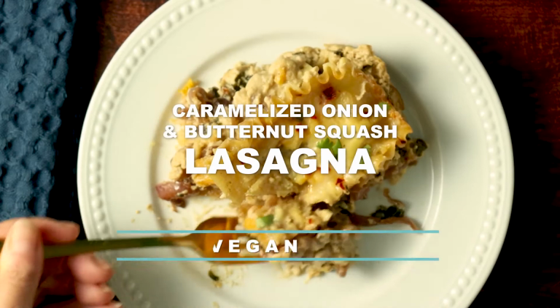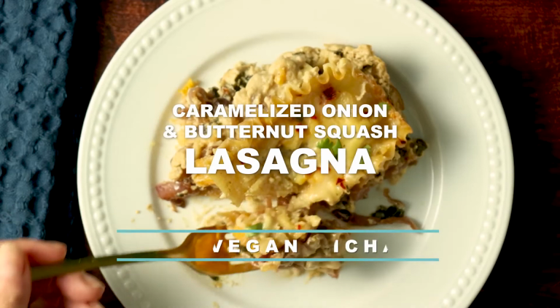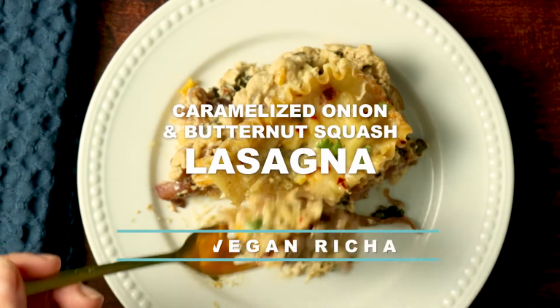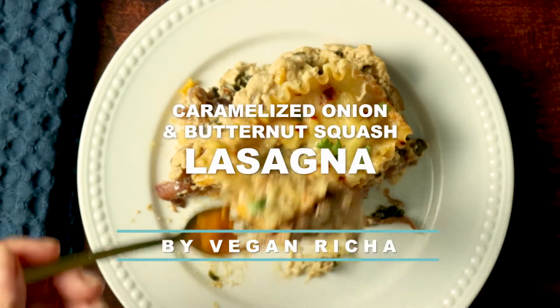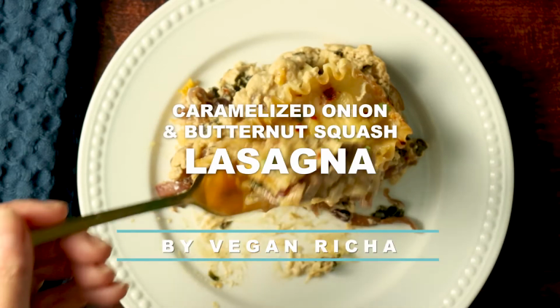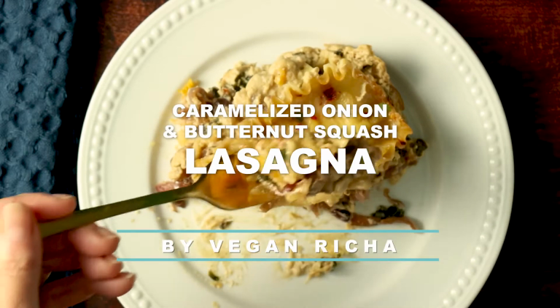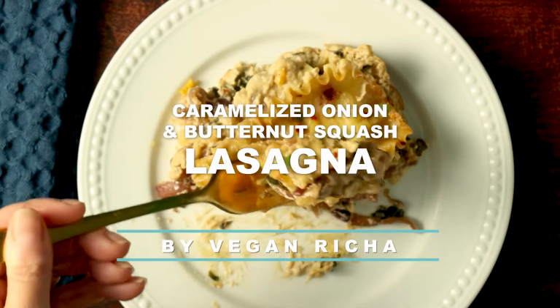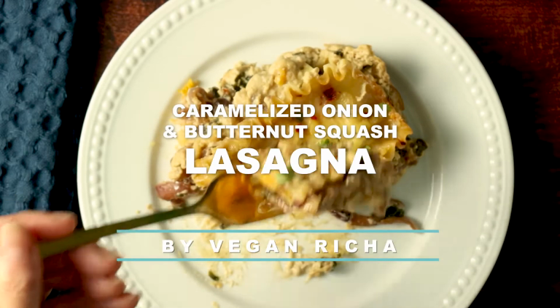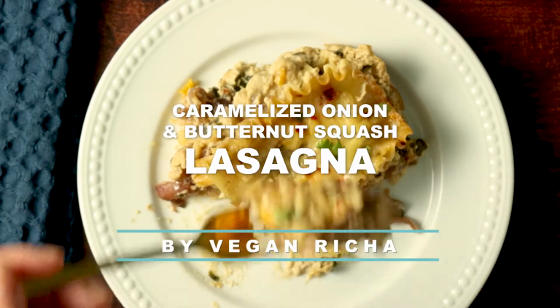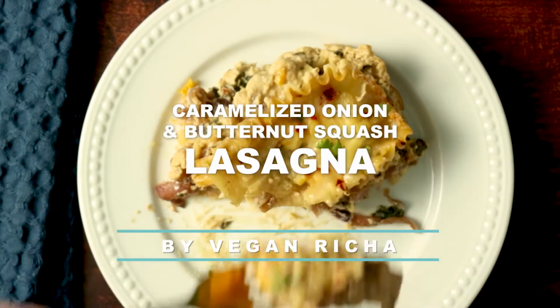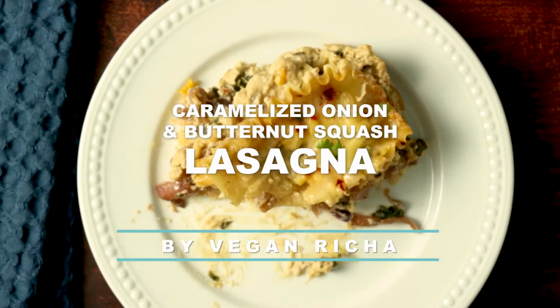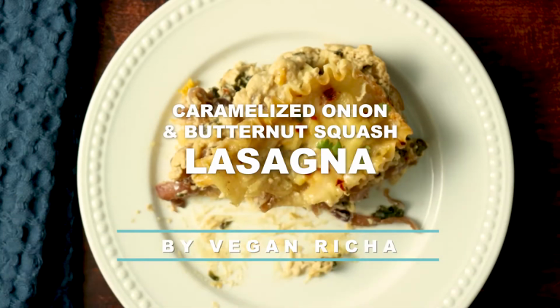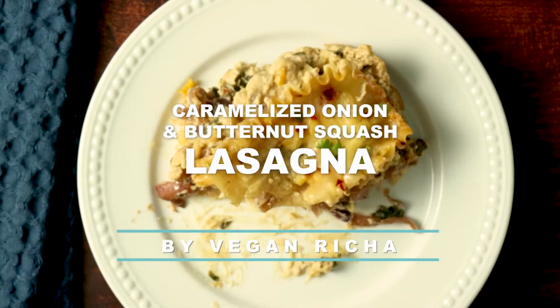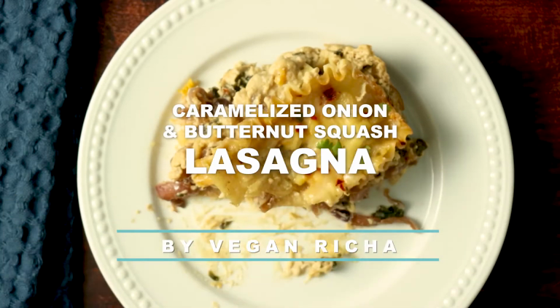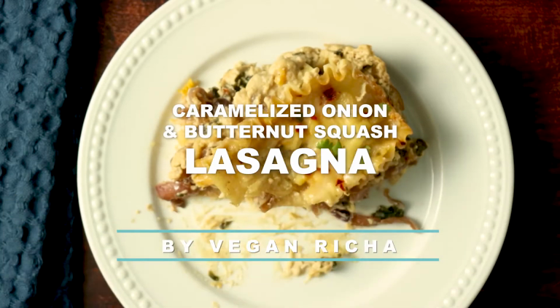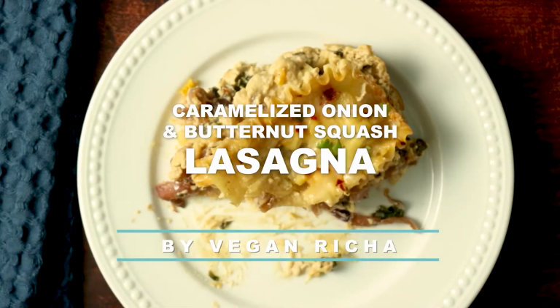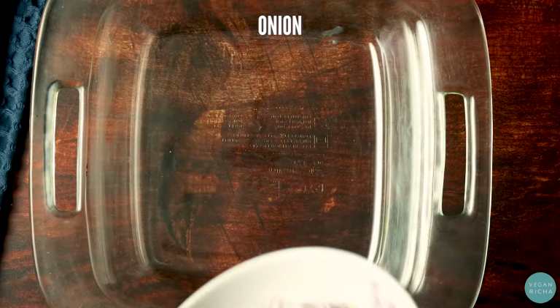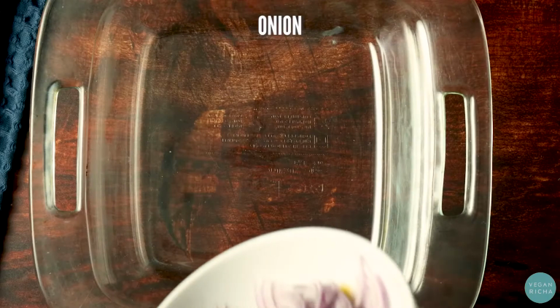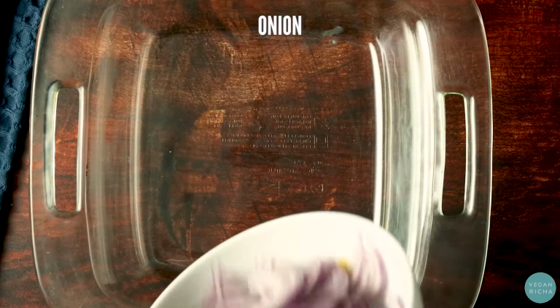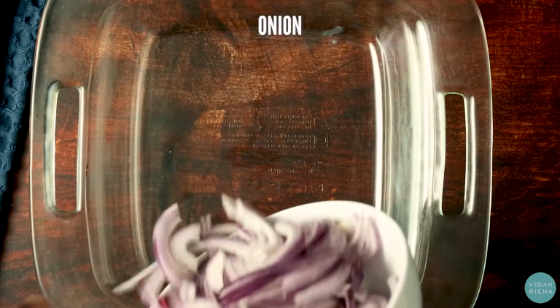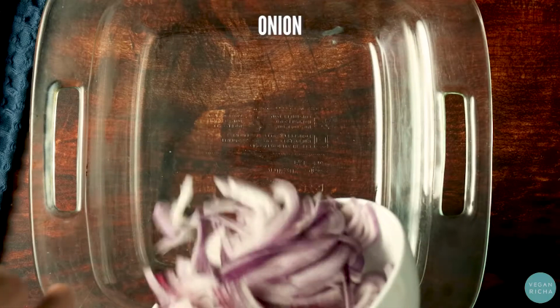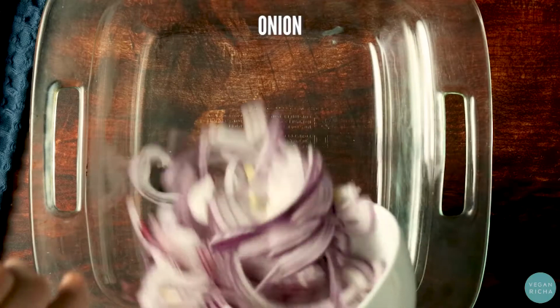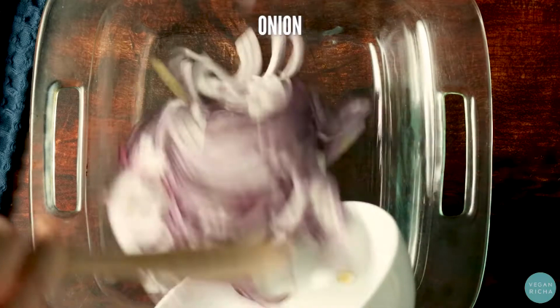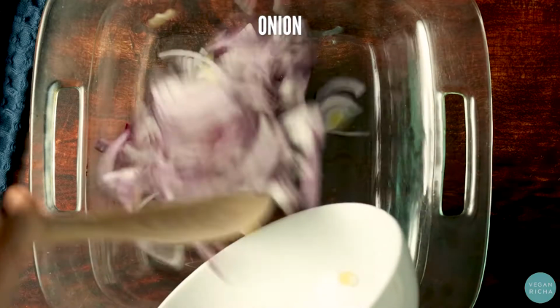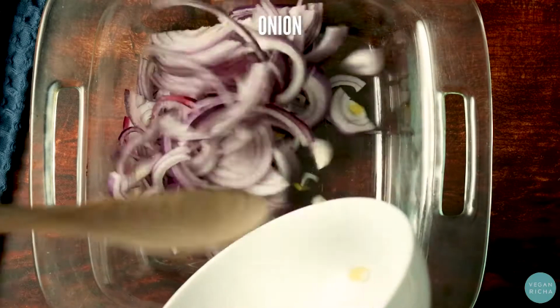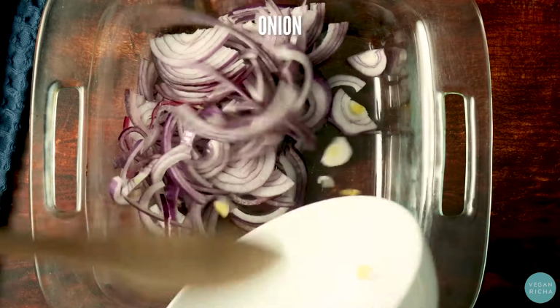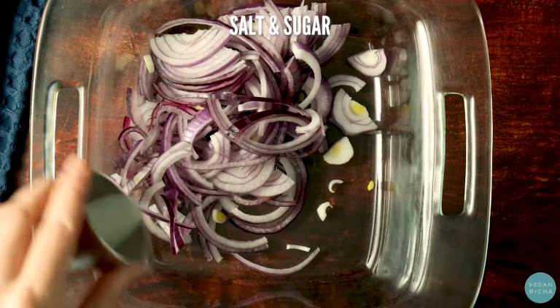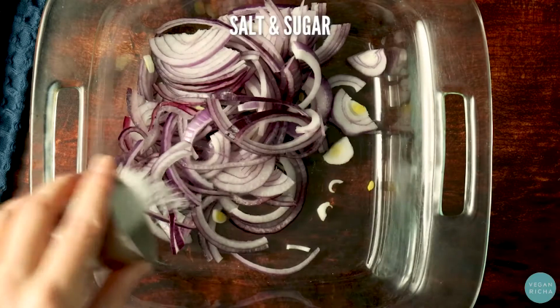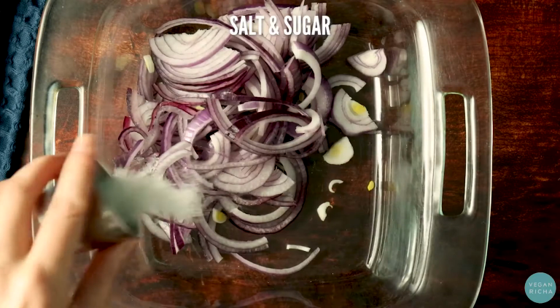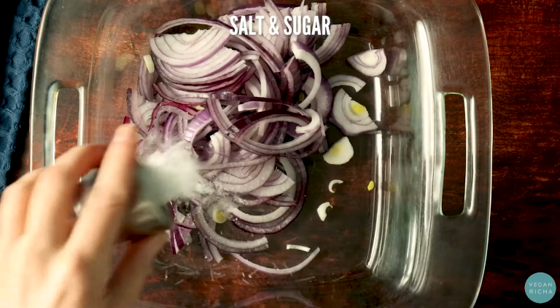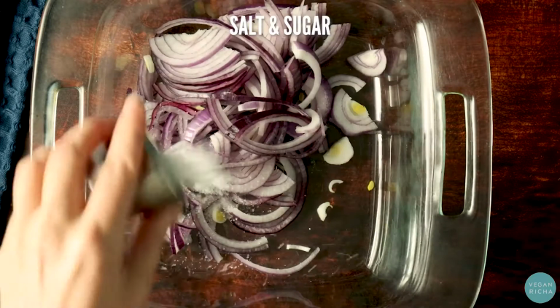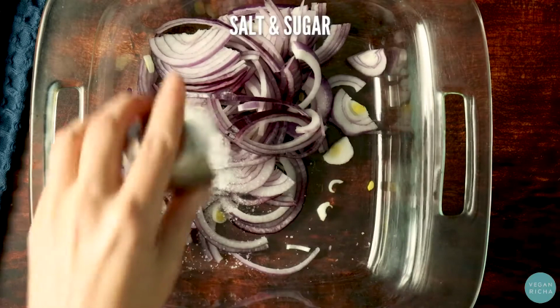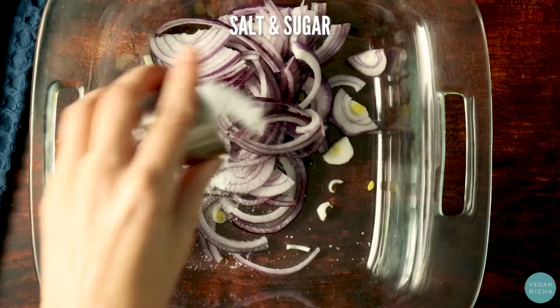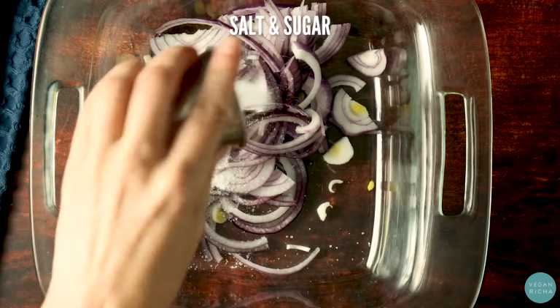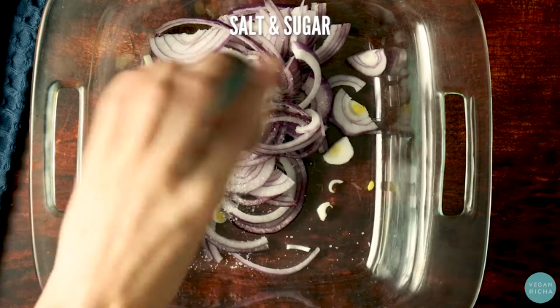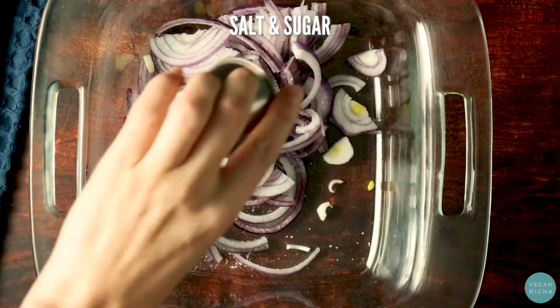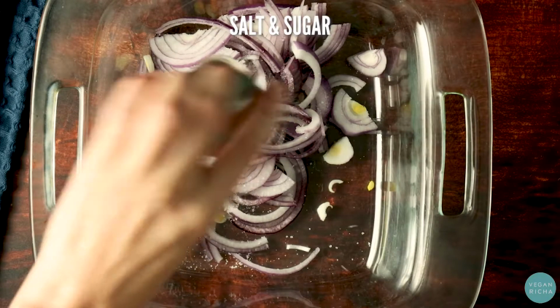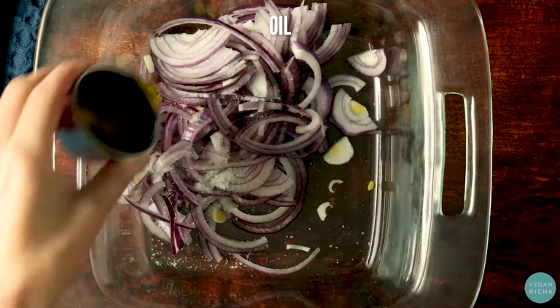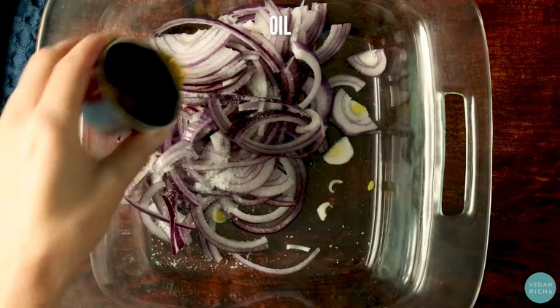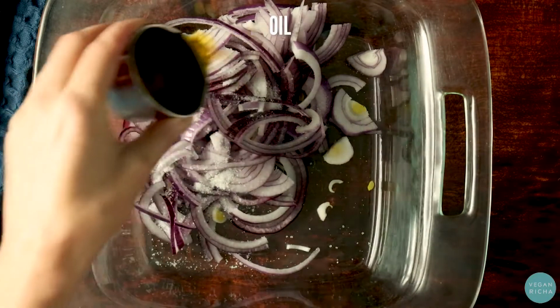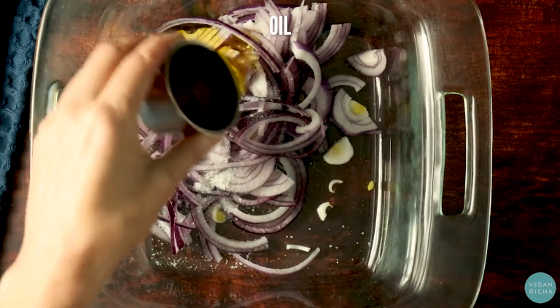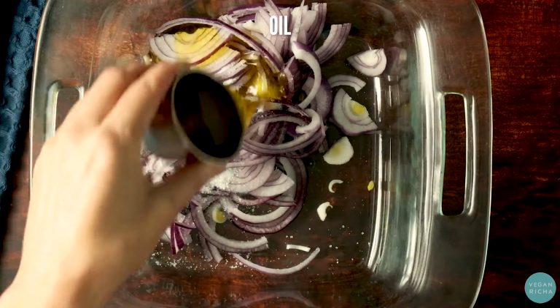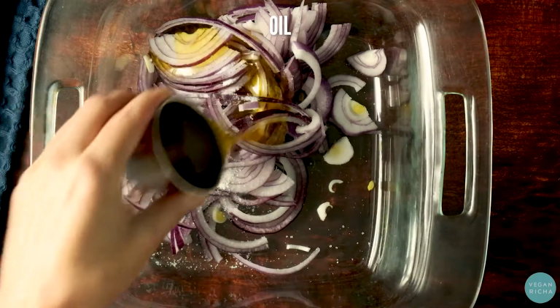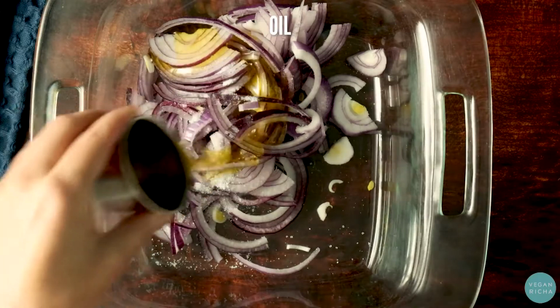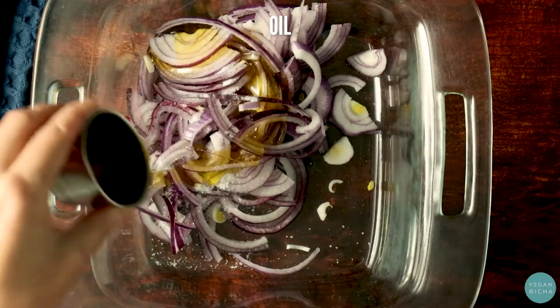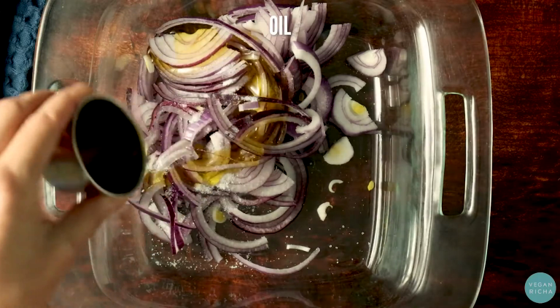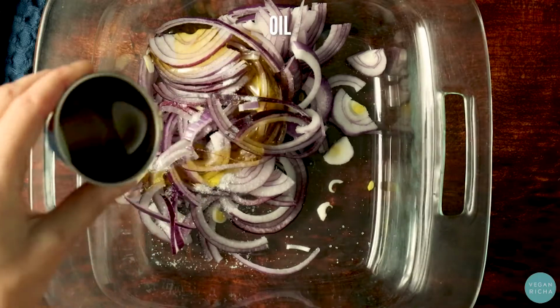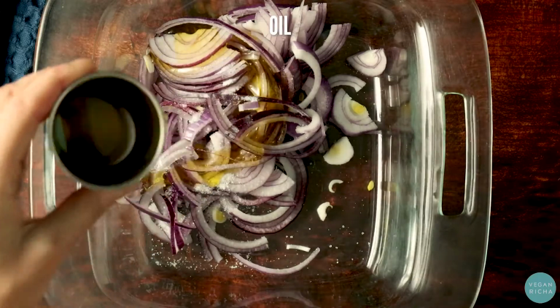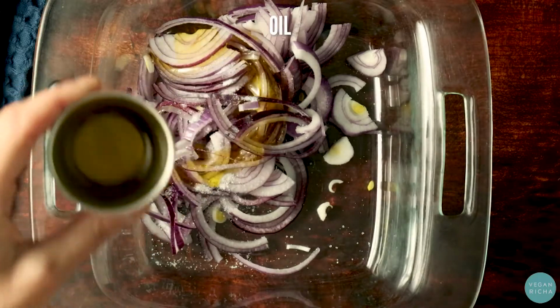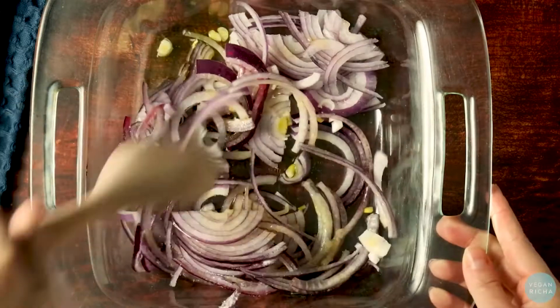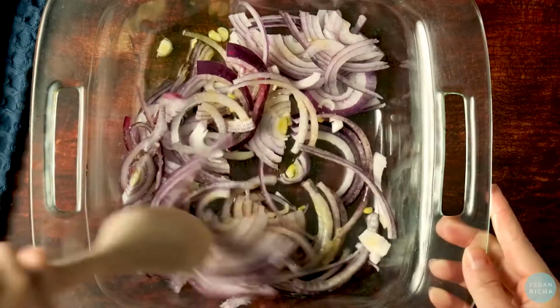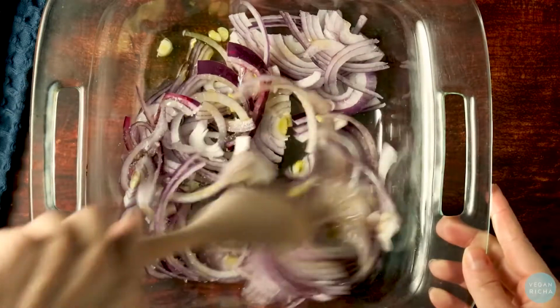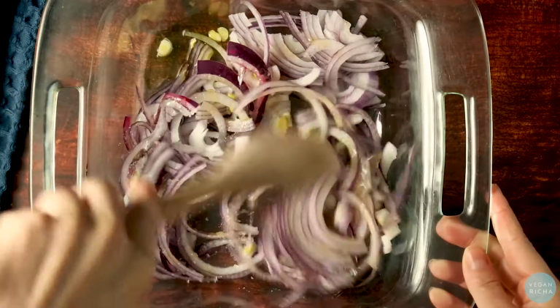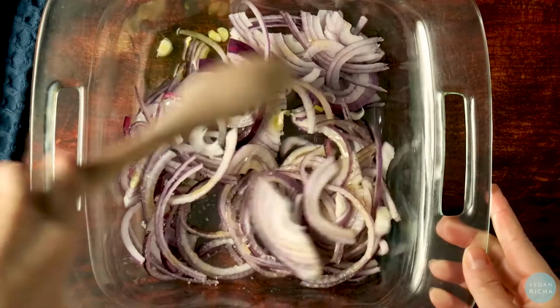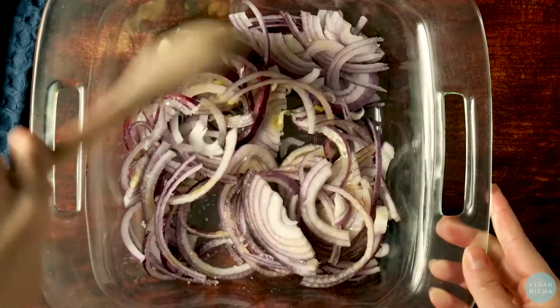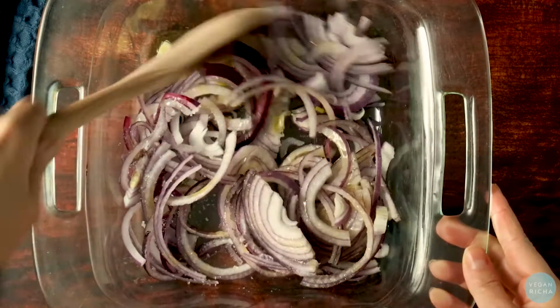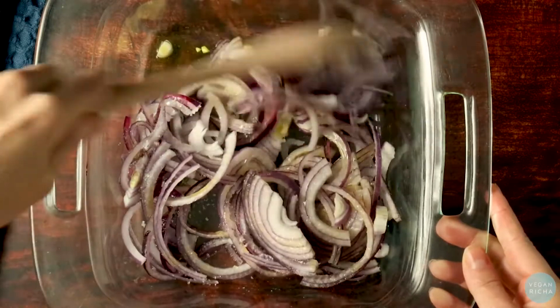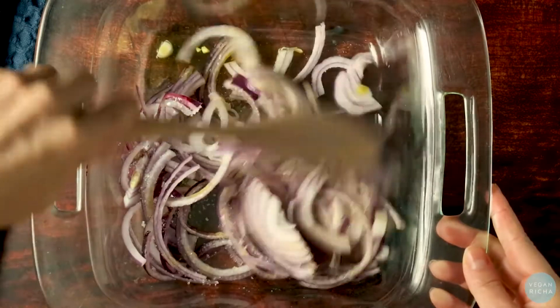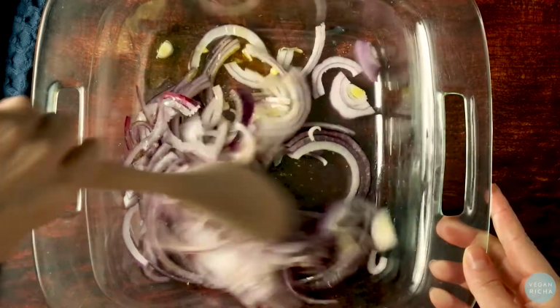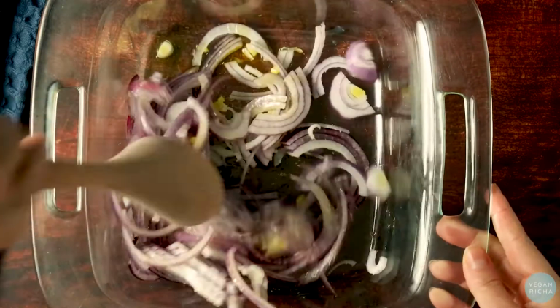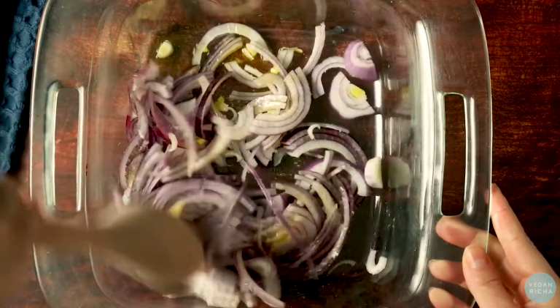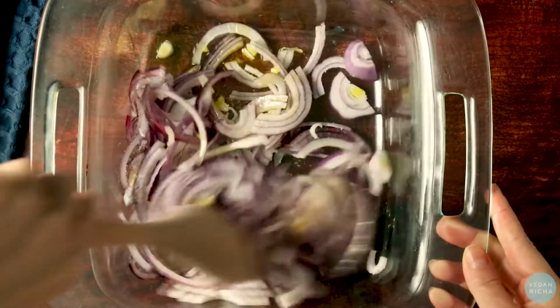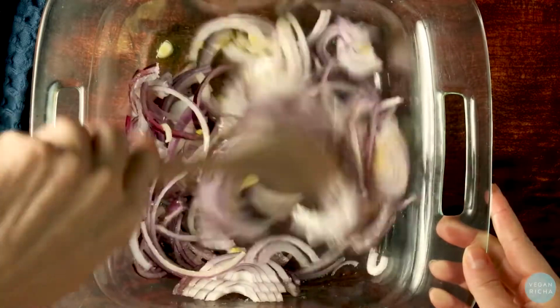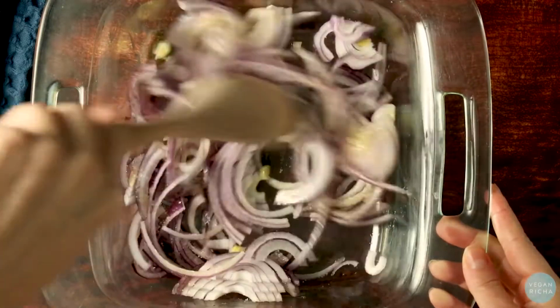In a baking pan, combine onion, salt and sugar, and a little bit of oil, mixing really well.